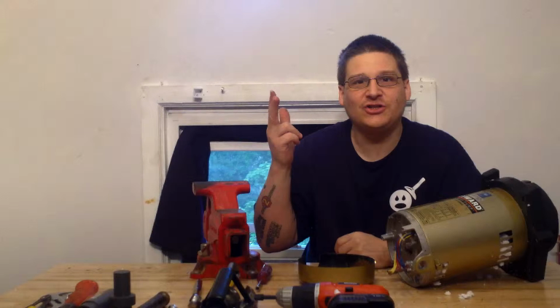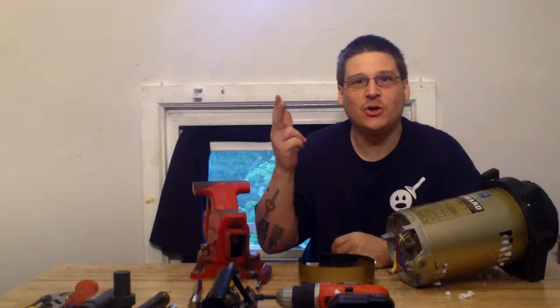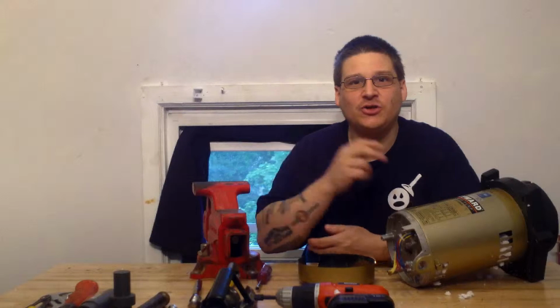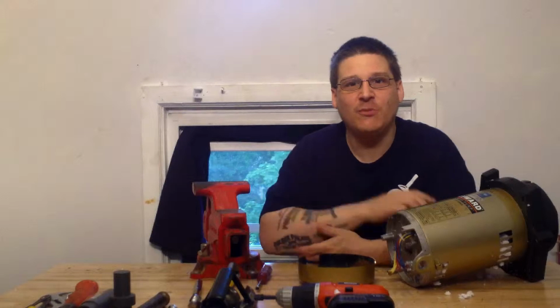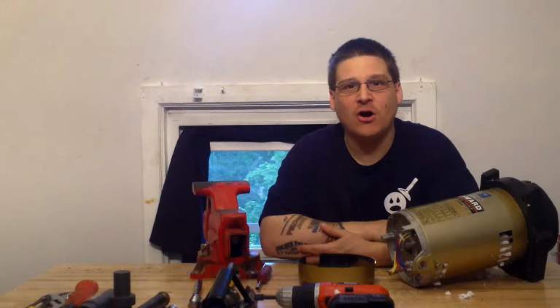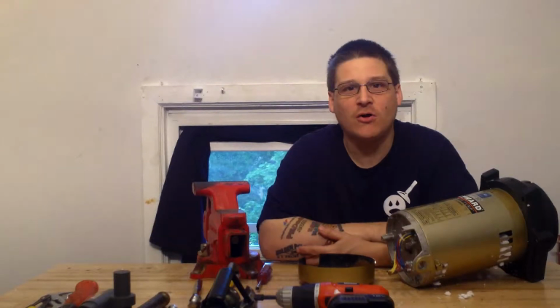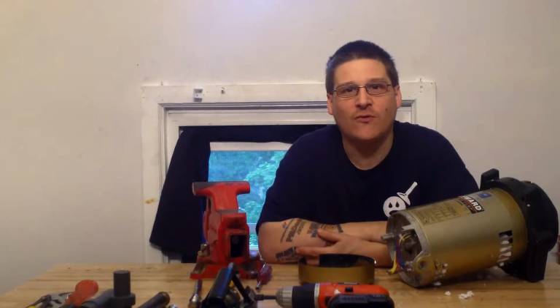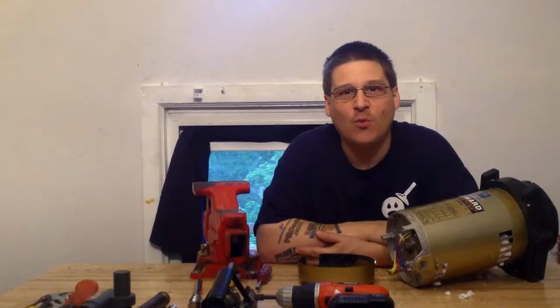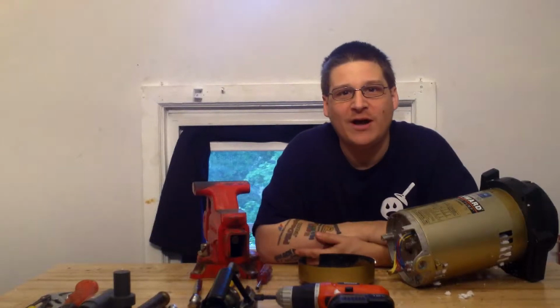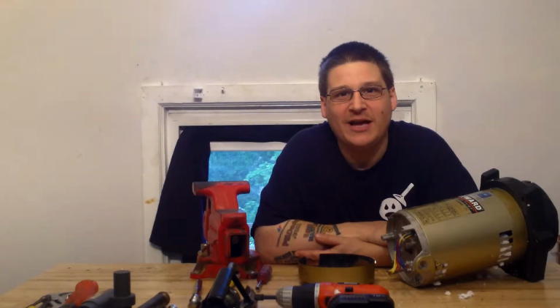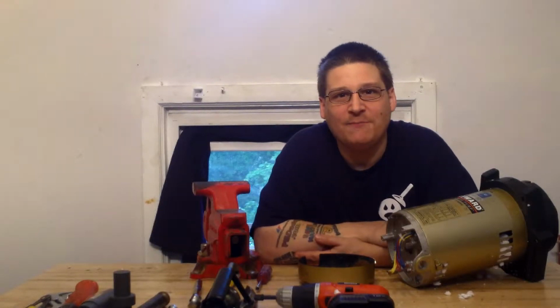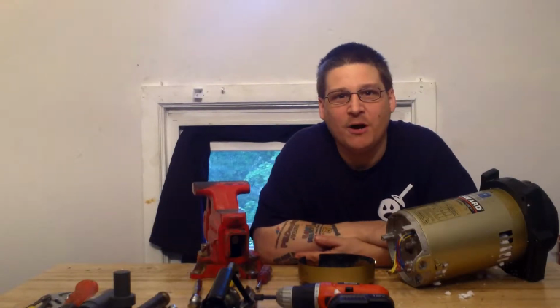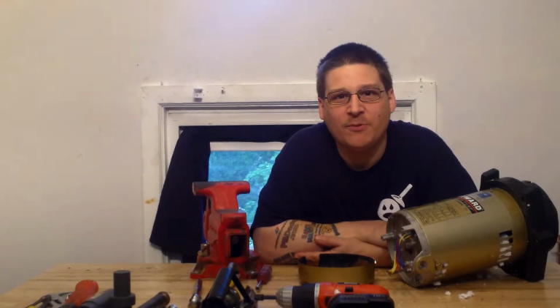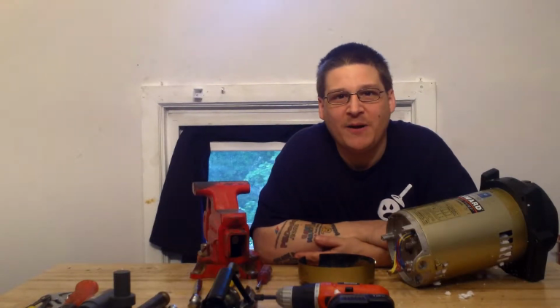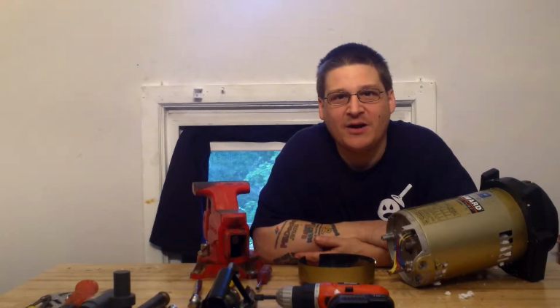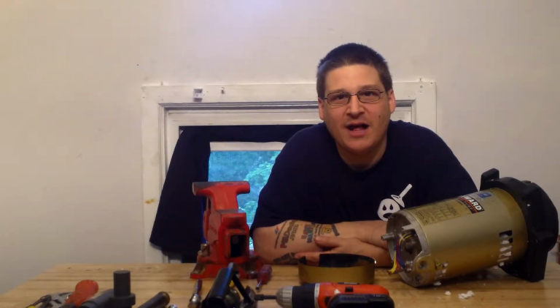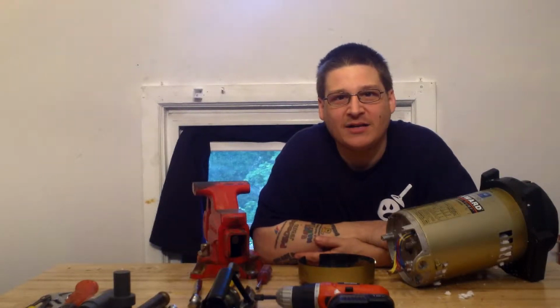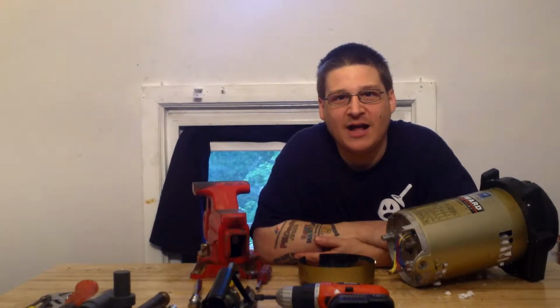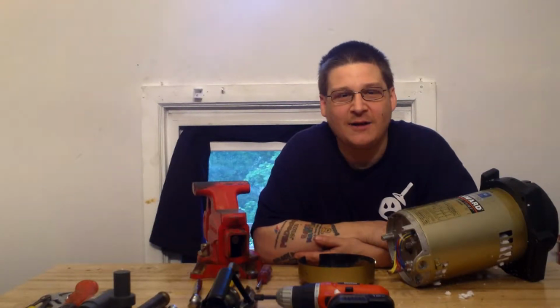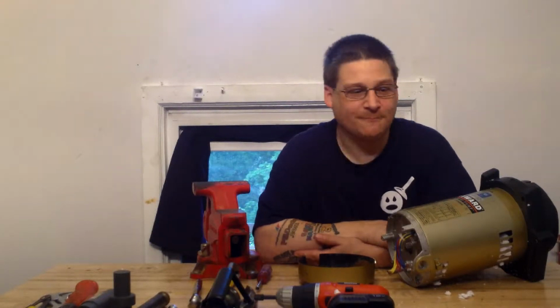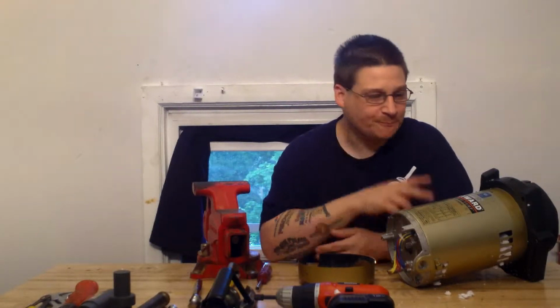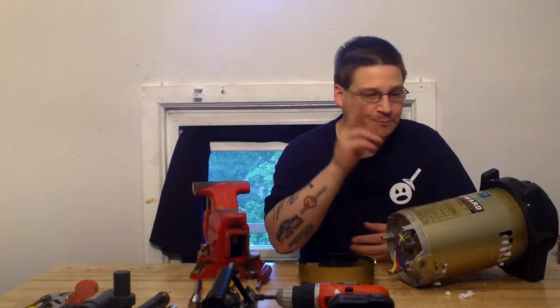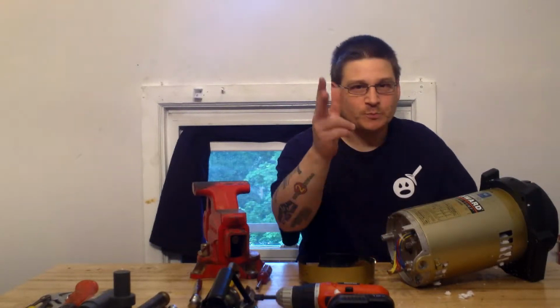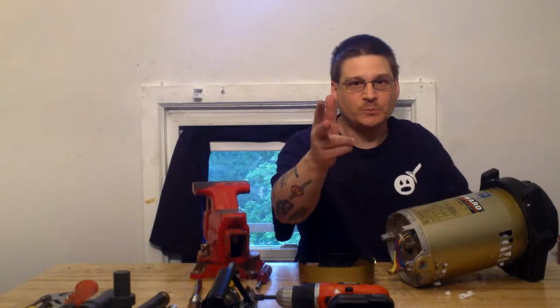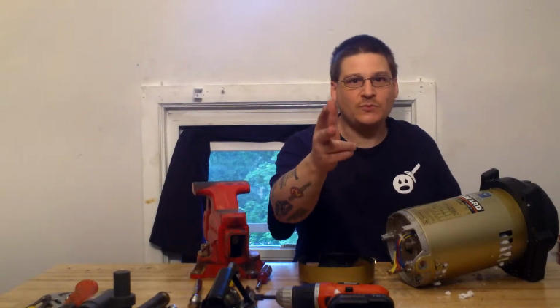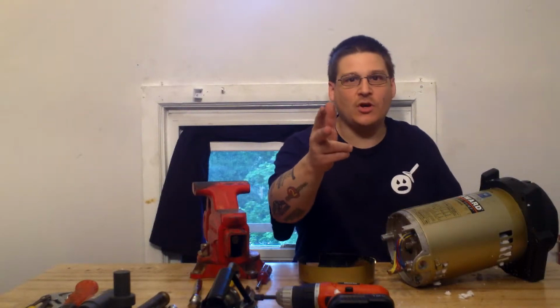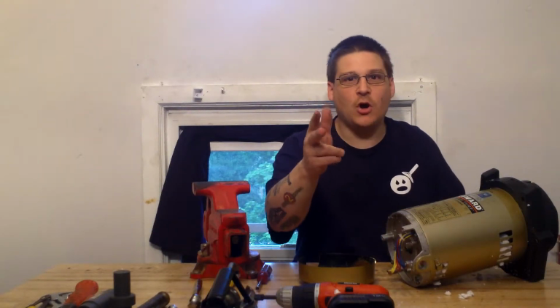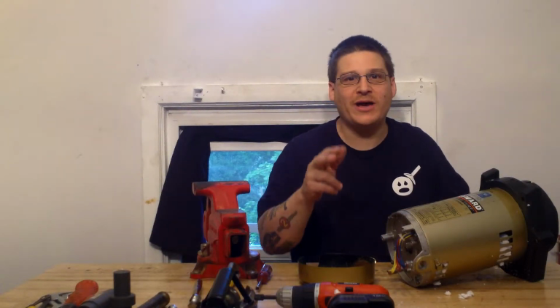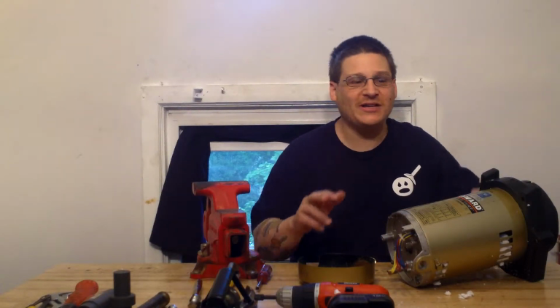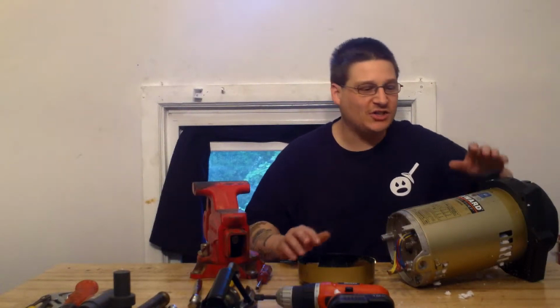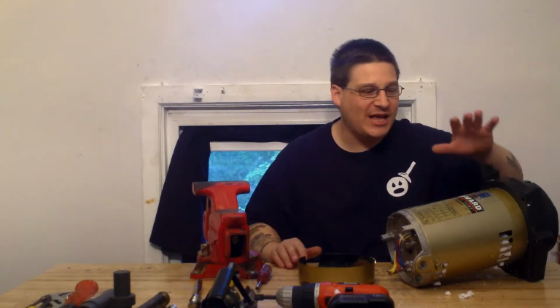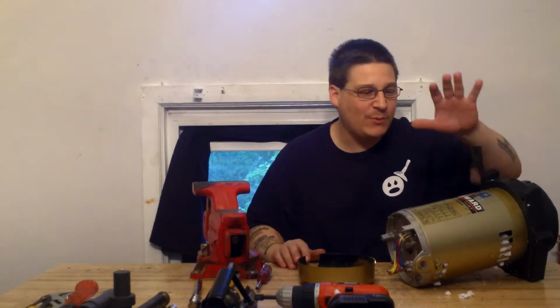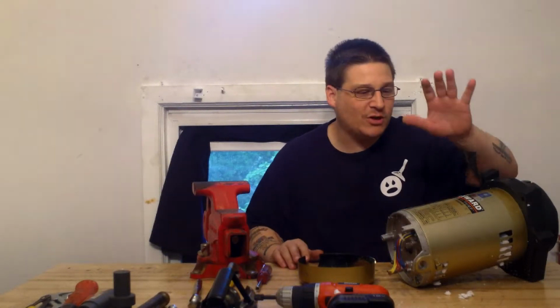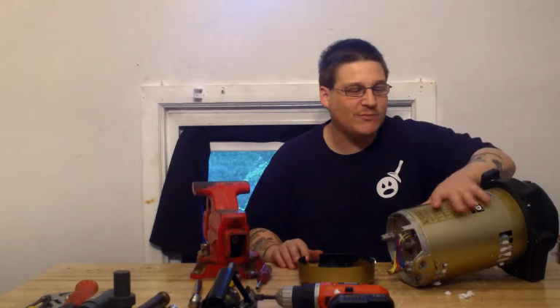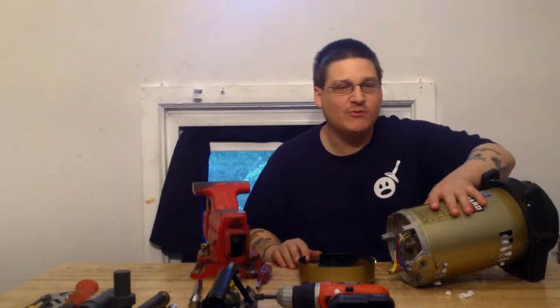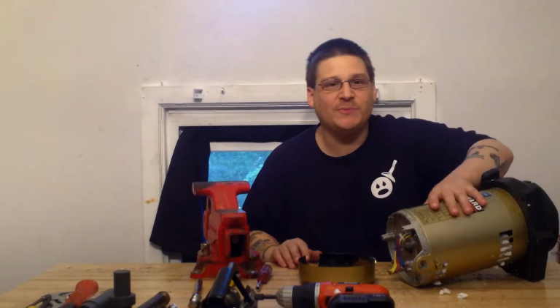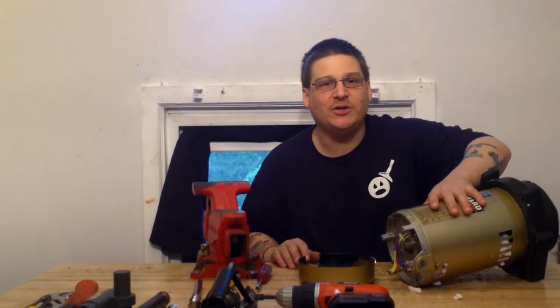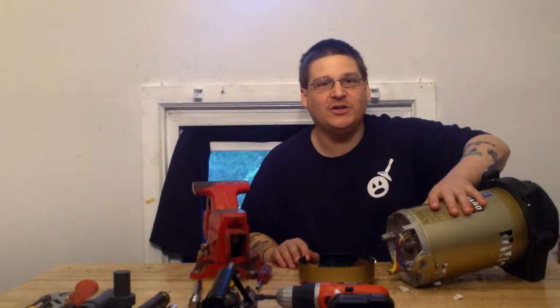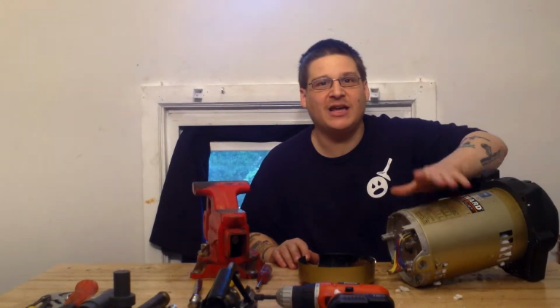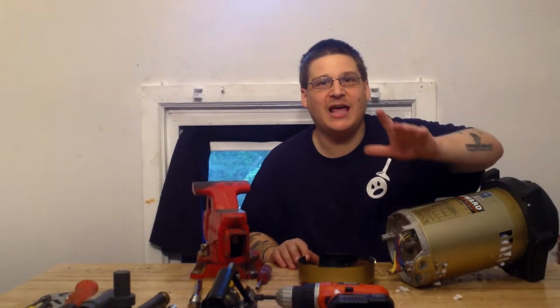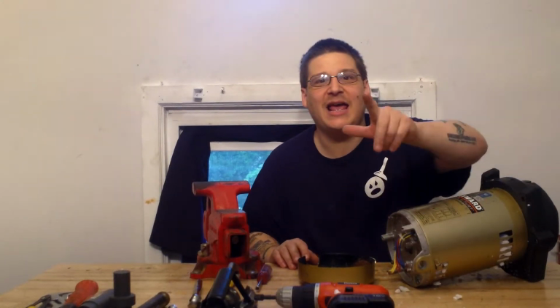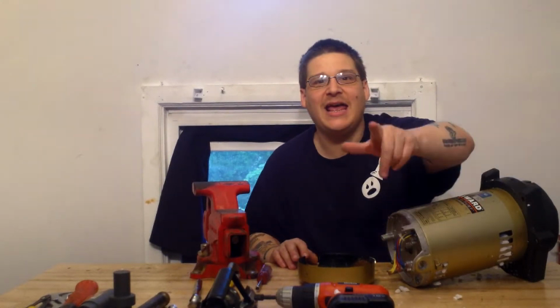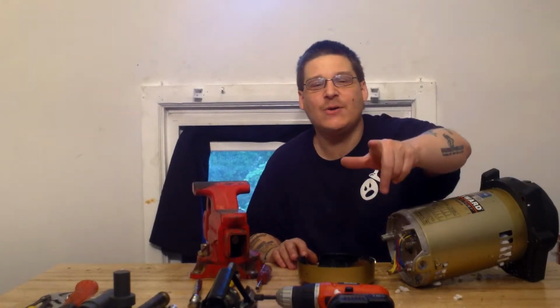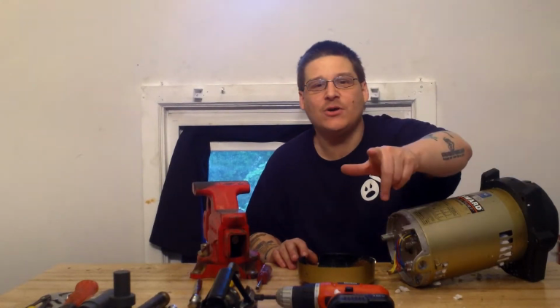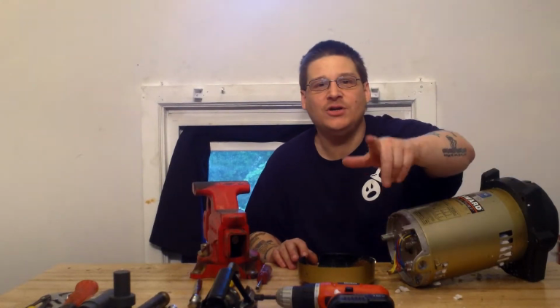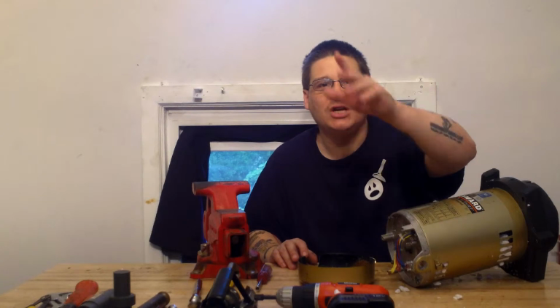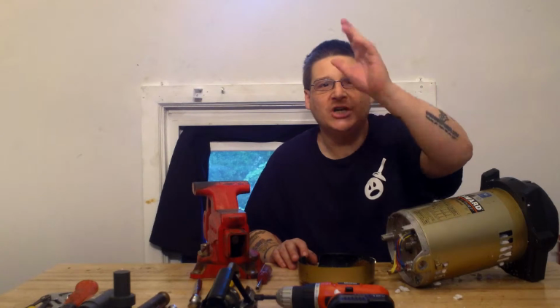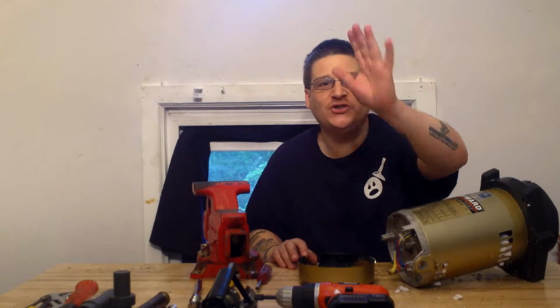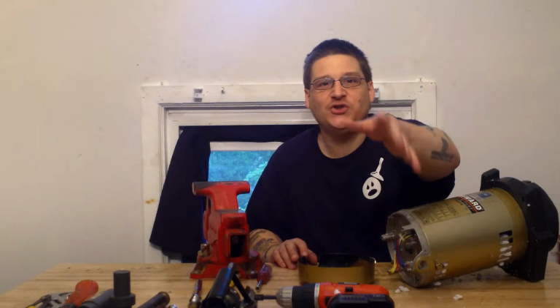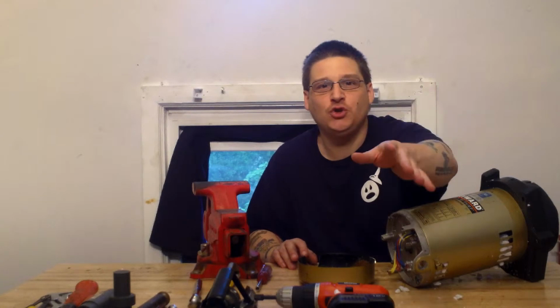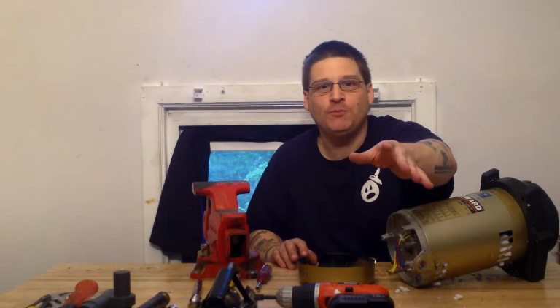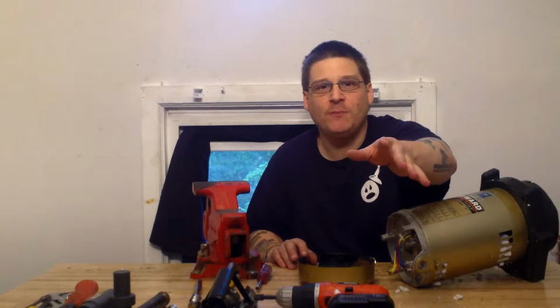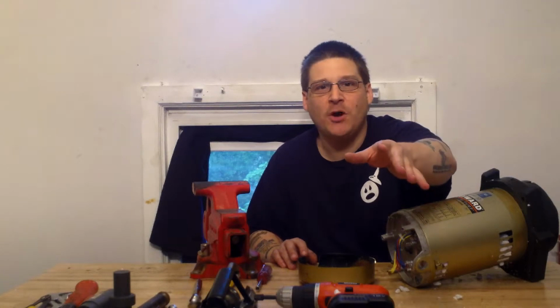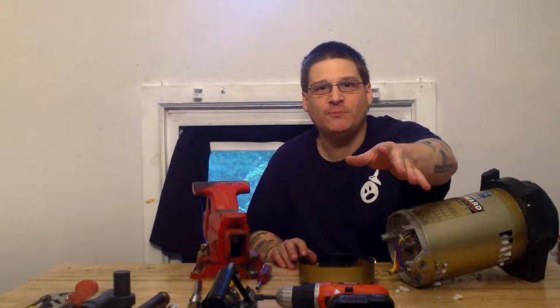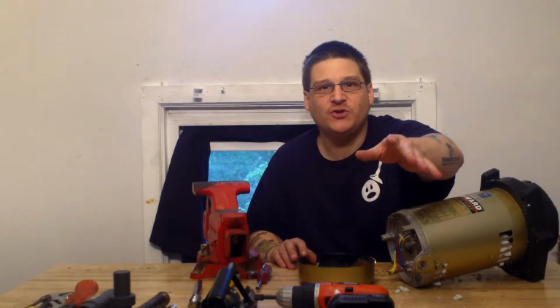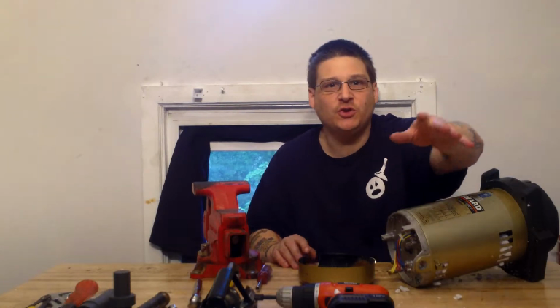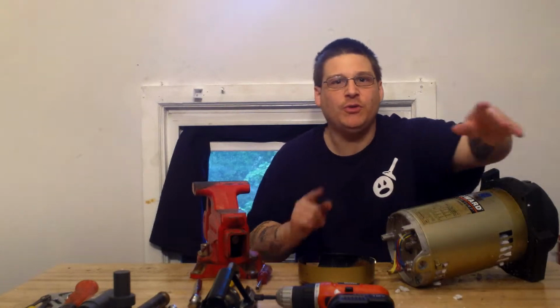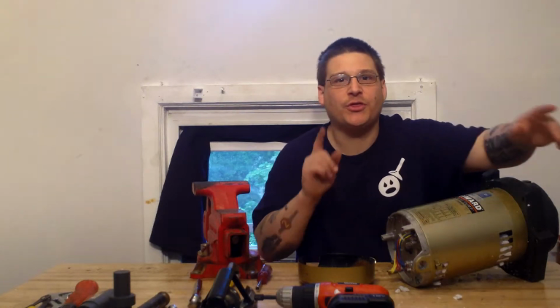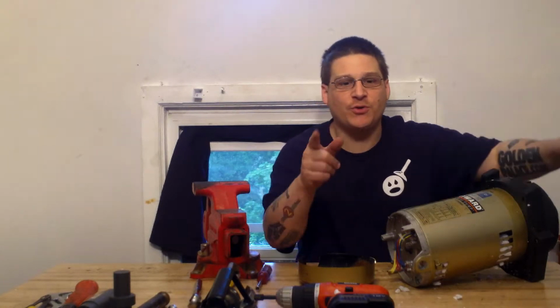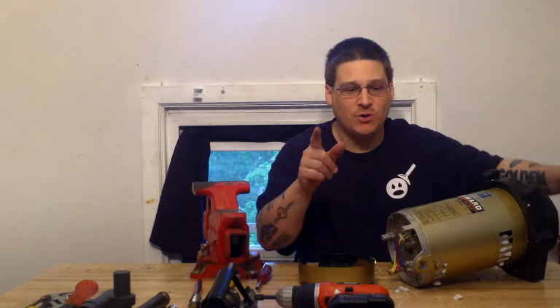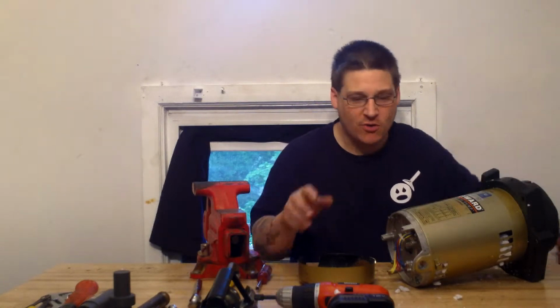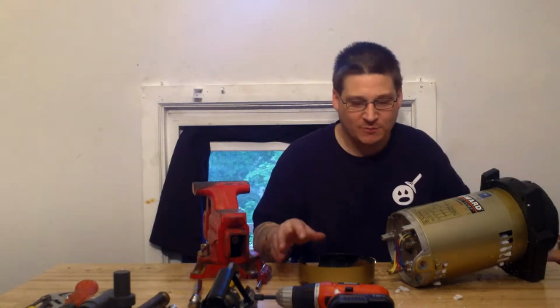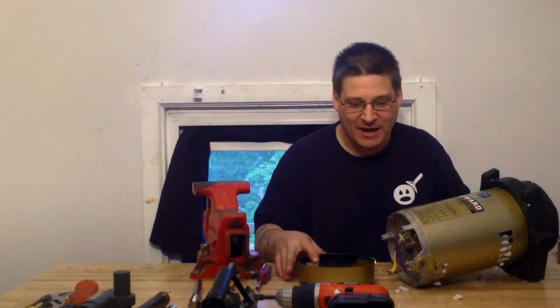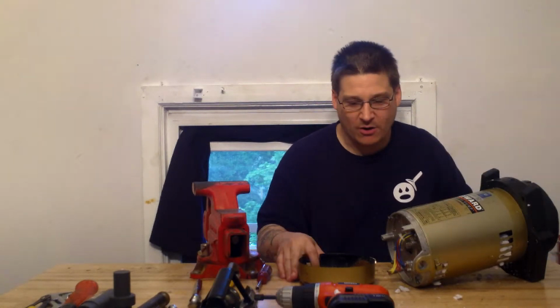Hey, it's Joe Tamargo from WedheadPumpRepair.com. Today we're going to be rebuilding a Hayward Super Pump II 3 horsepower.